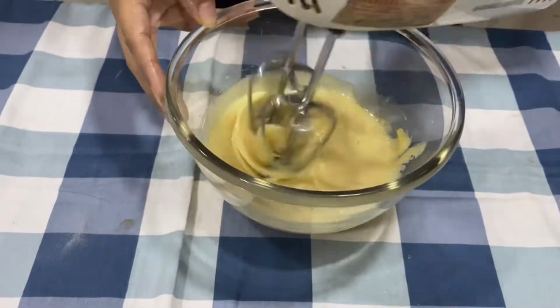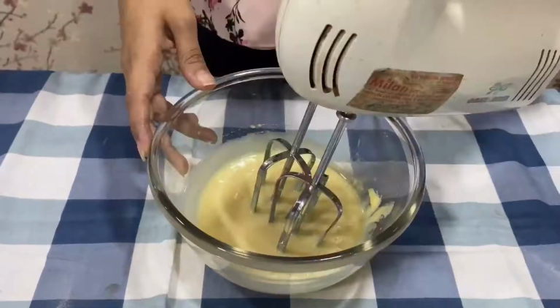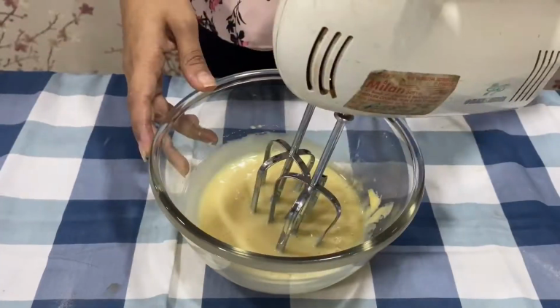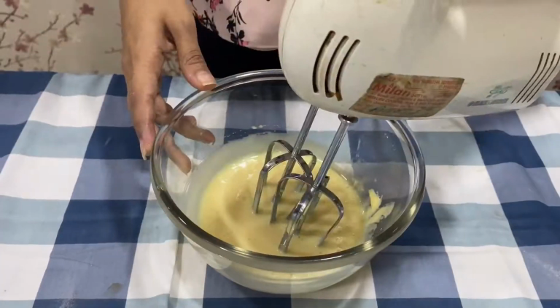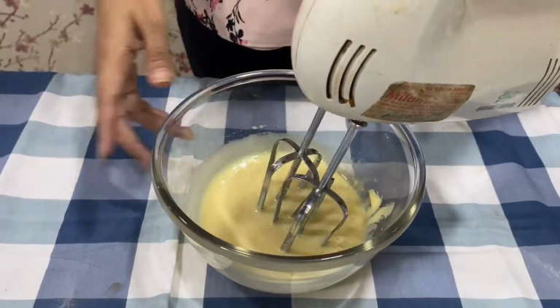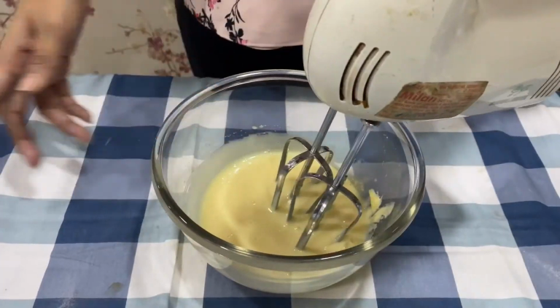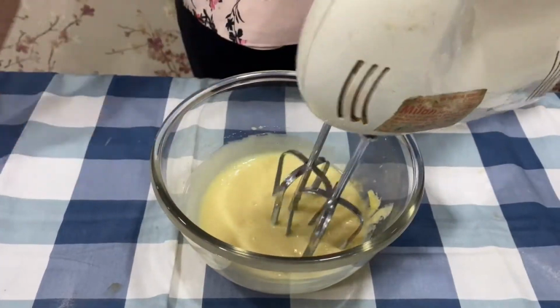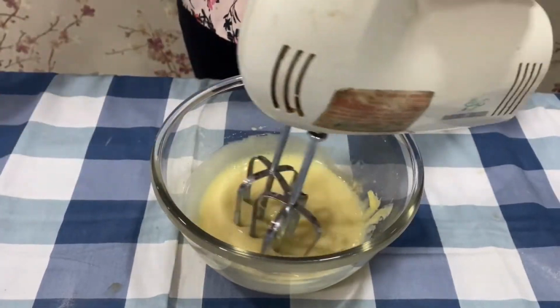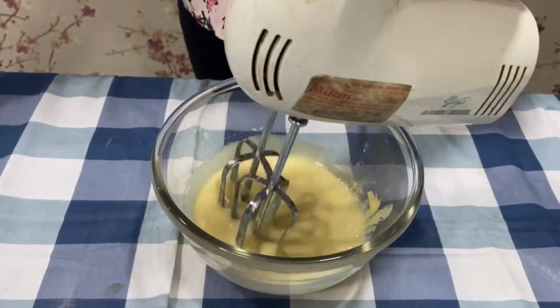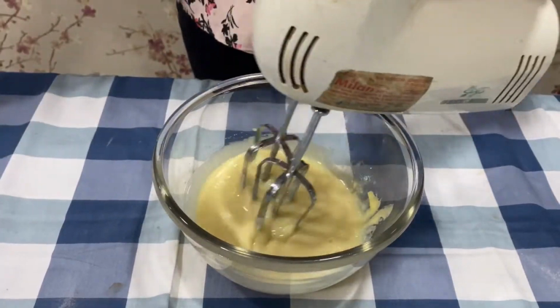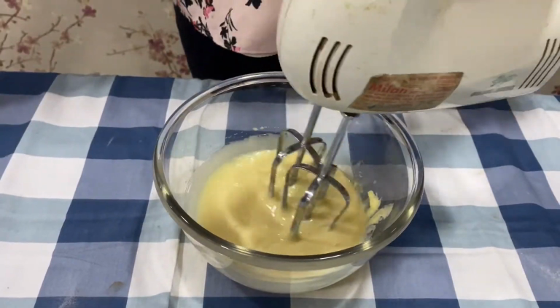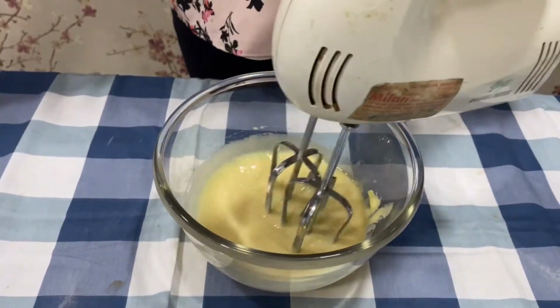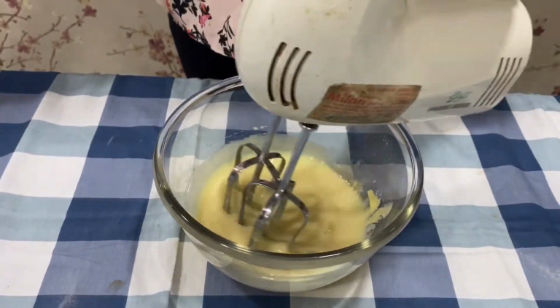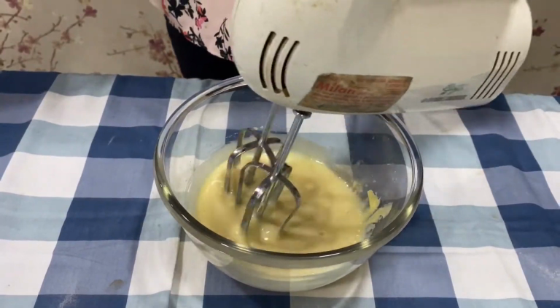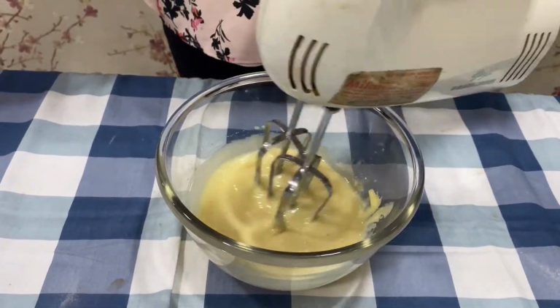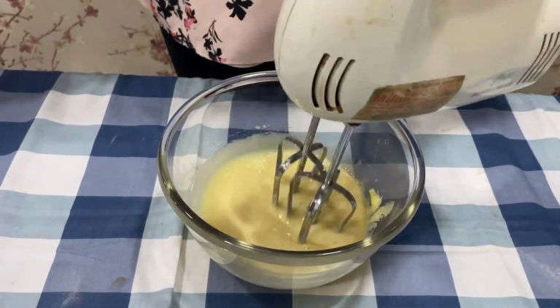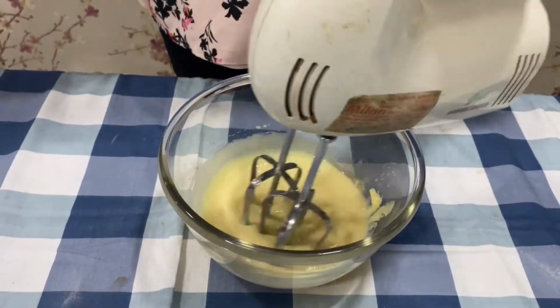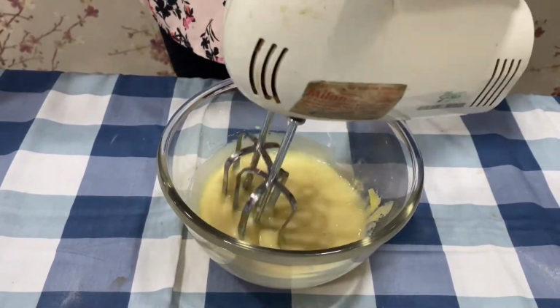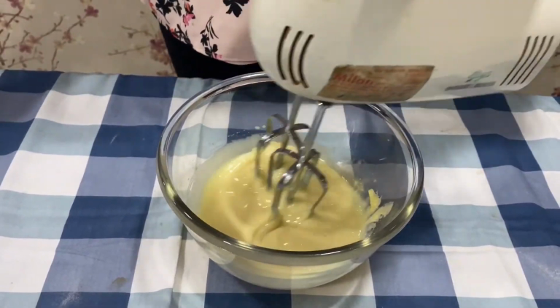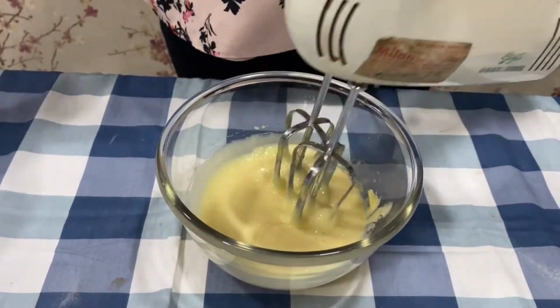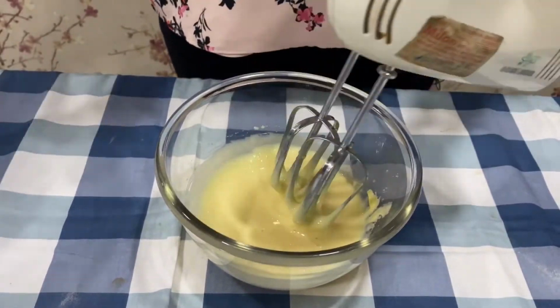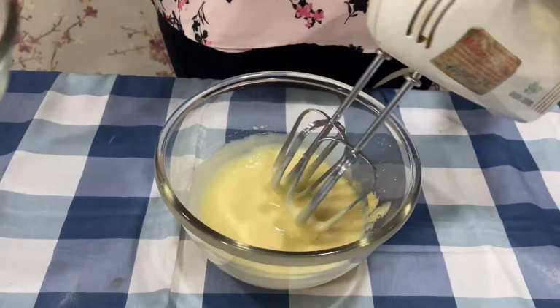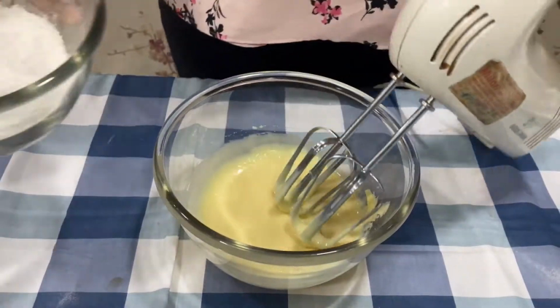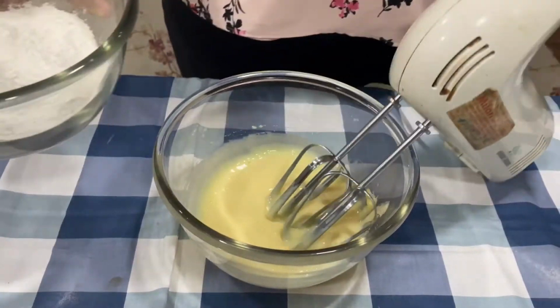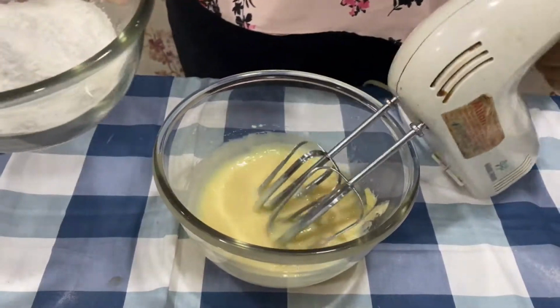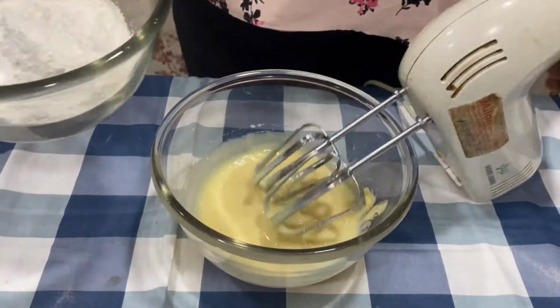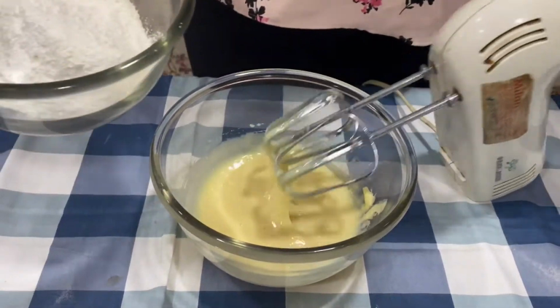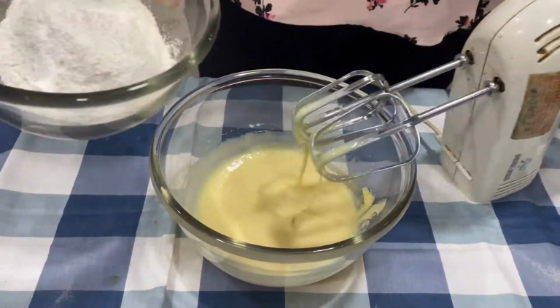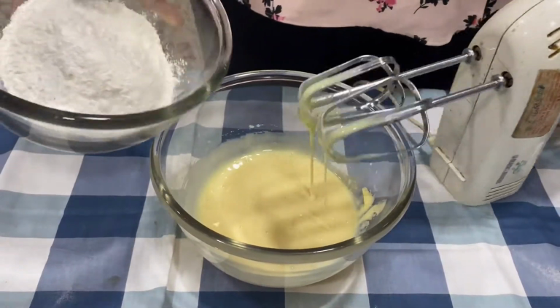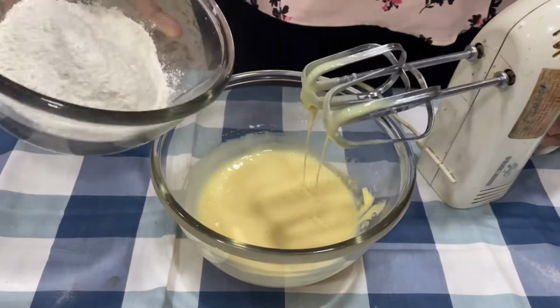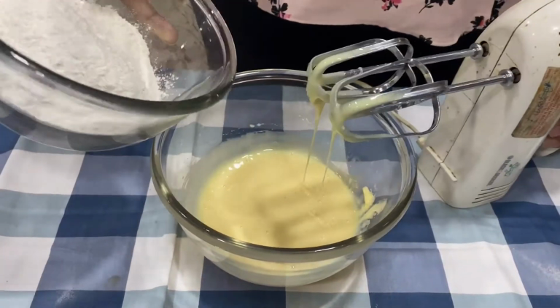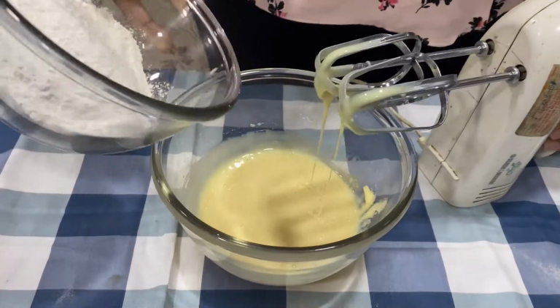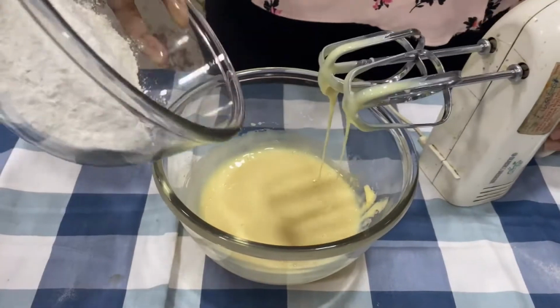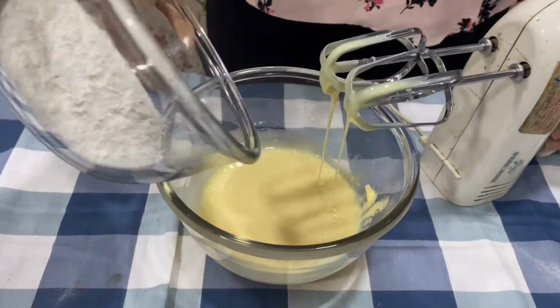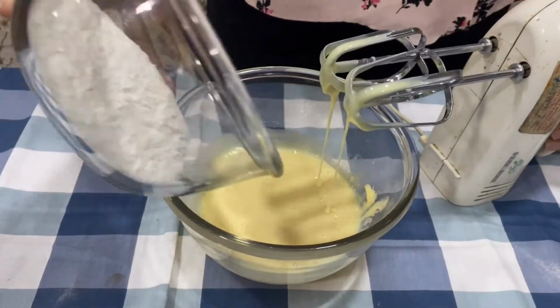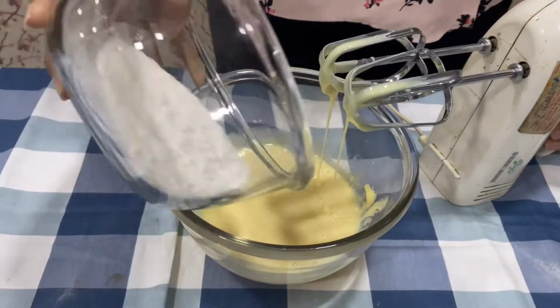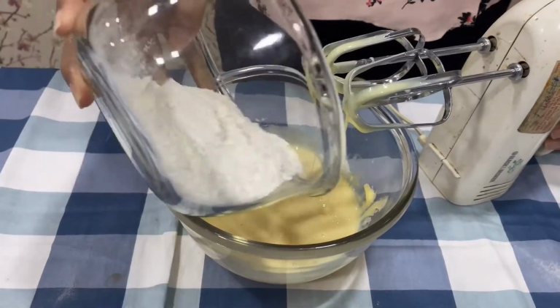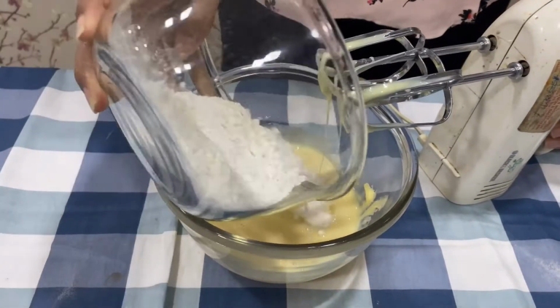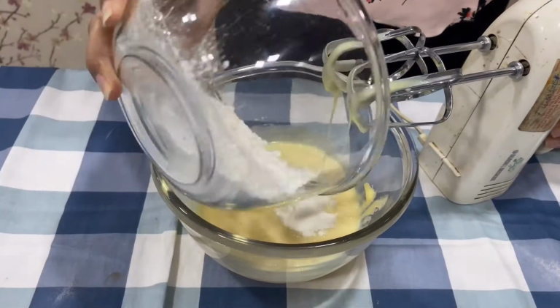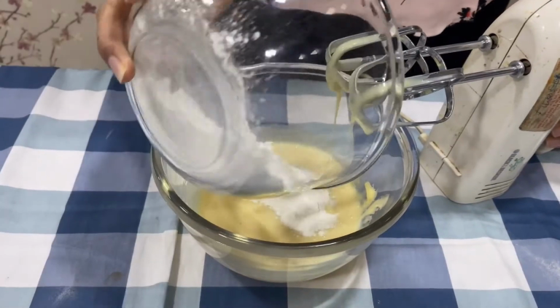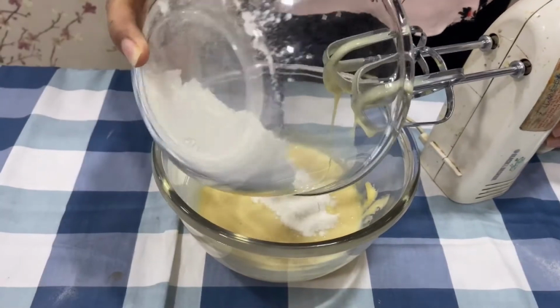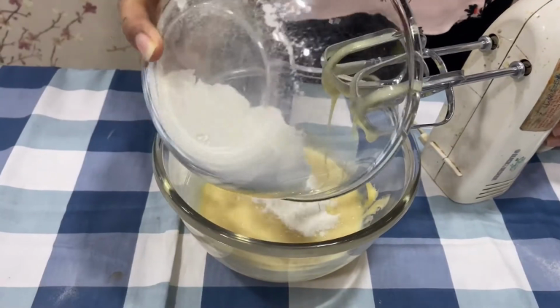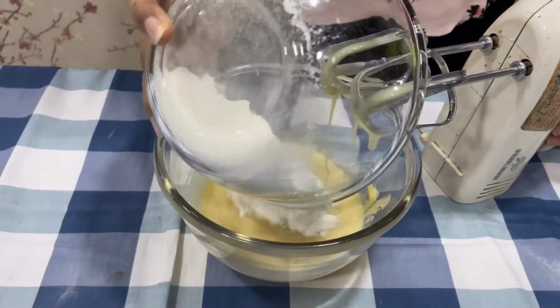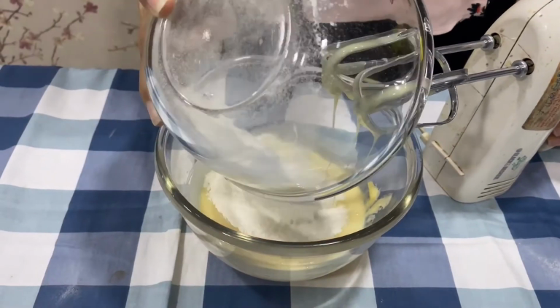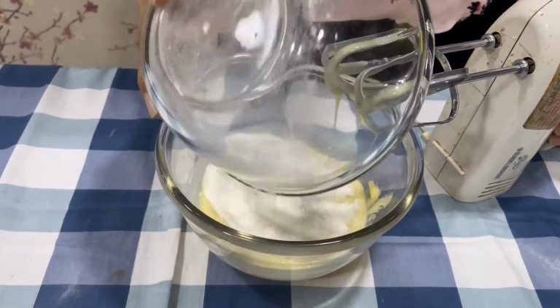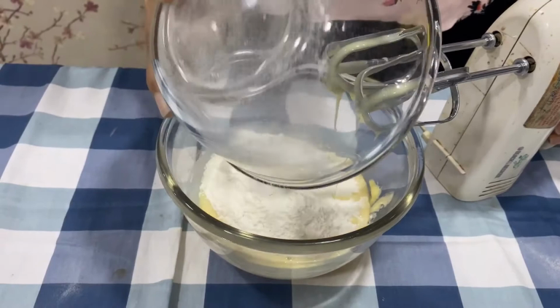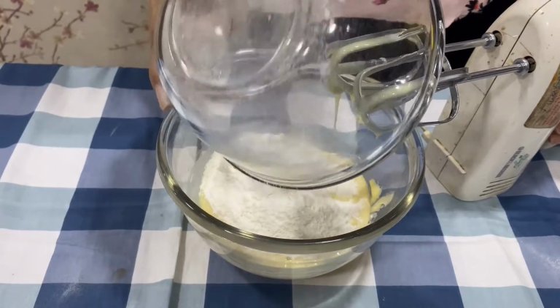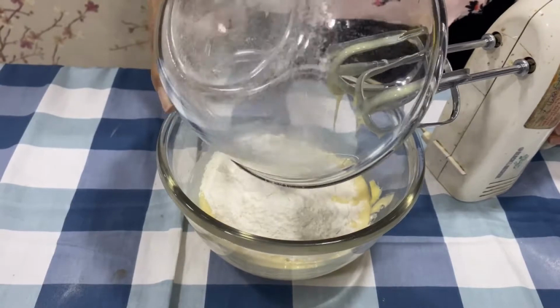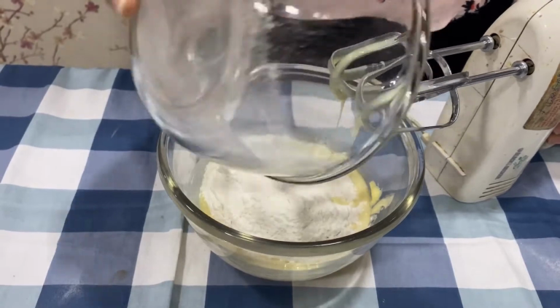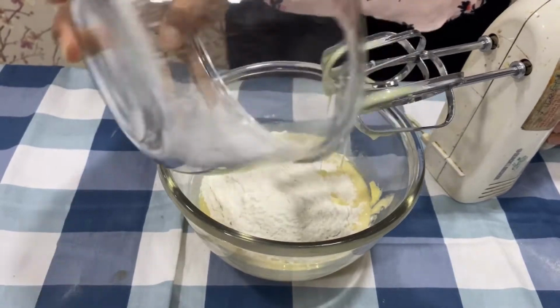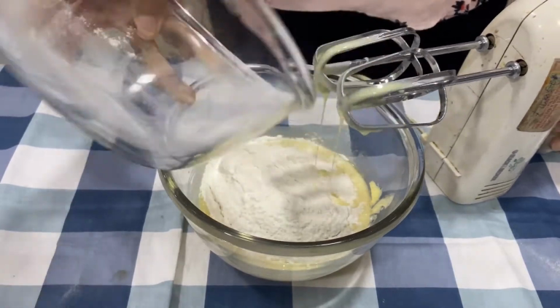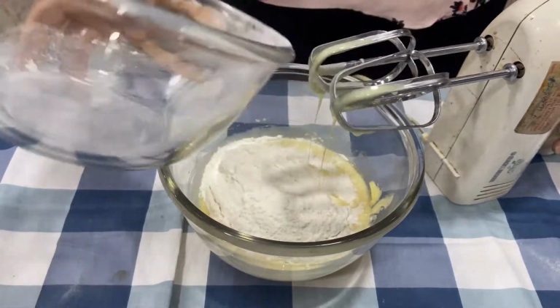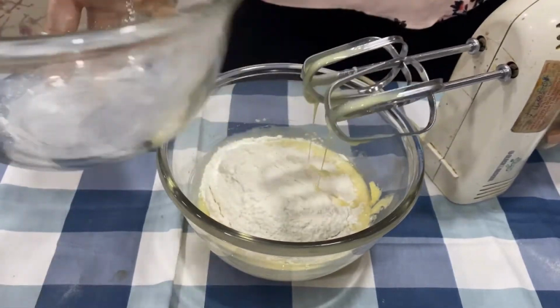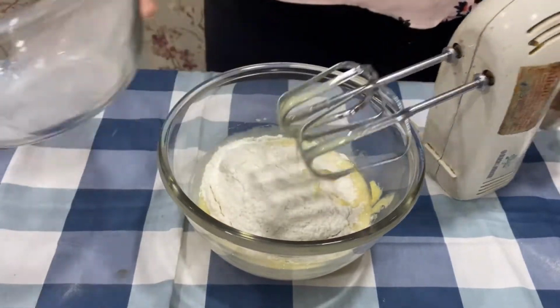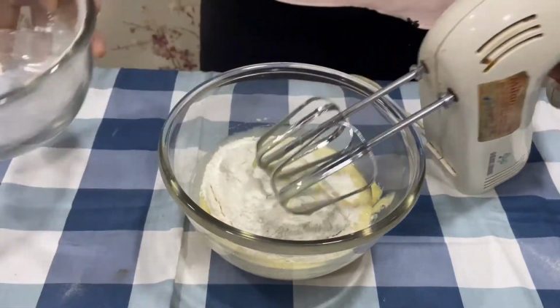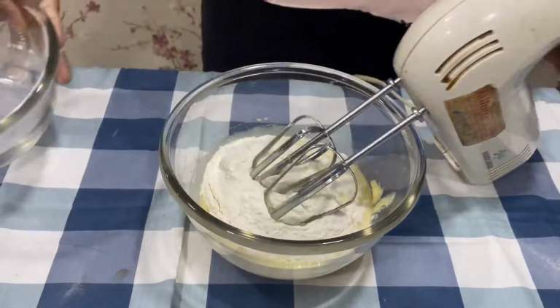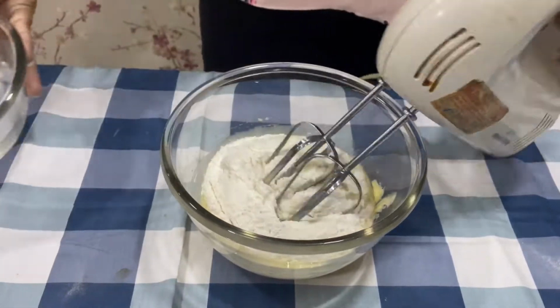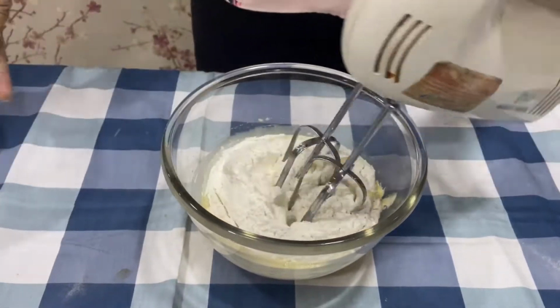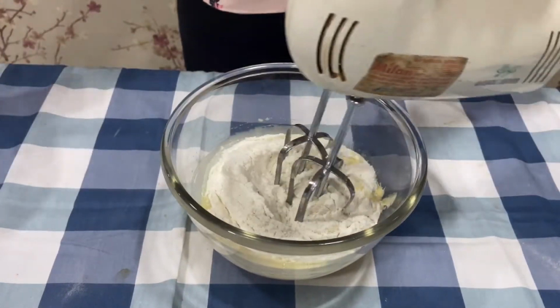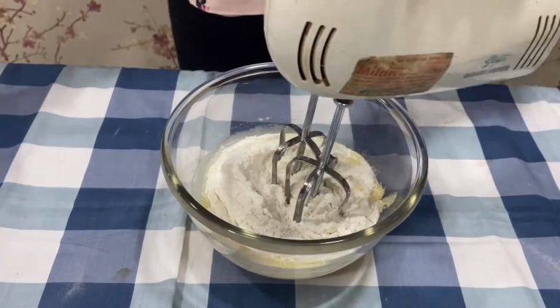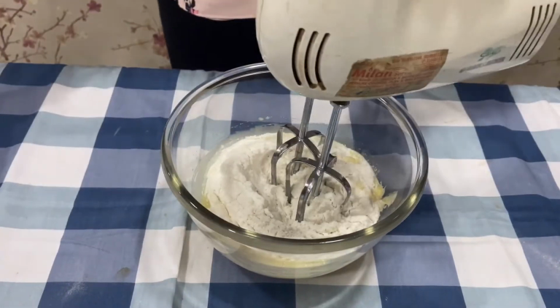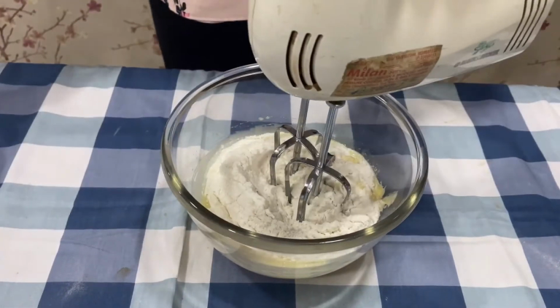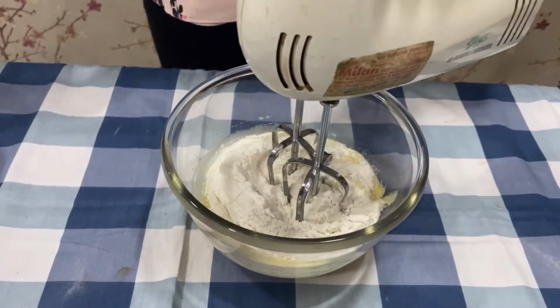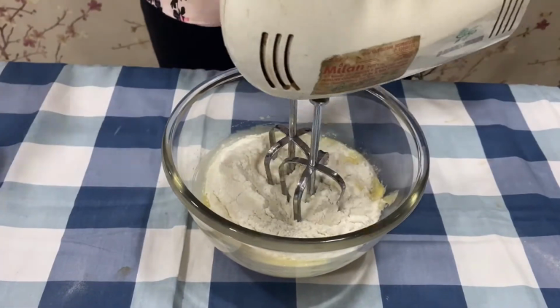Once we have churned them, we will add our maida mixture to it and churn it once again.